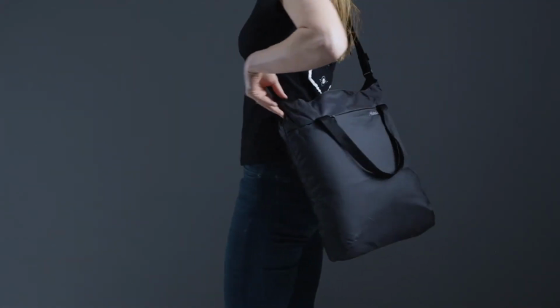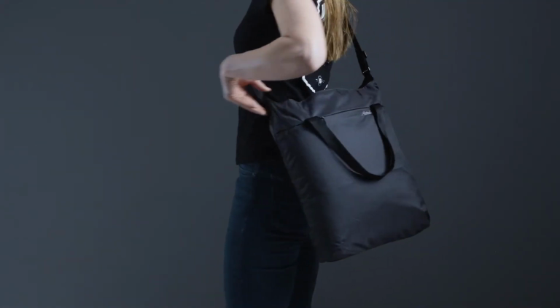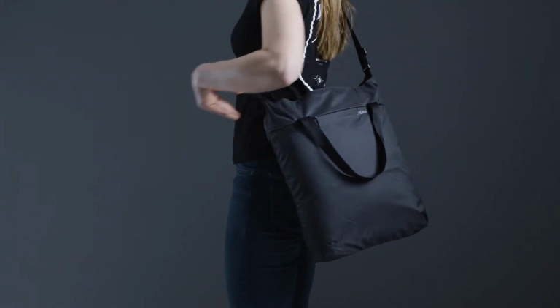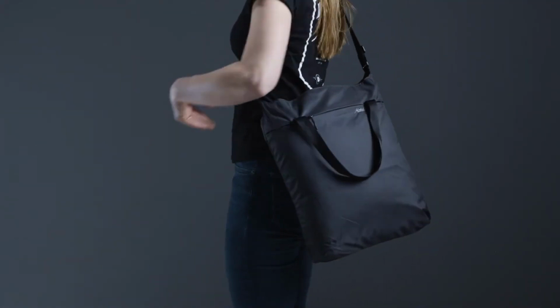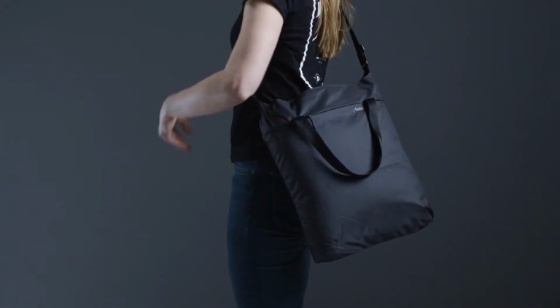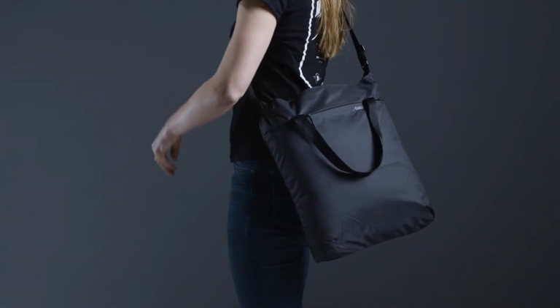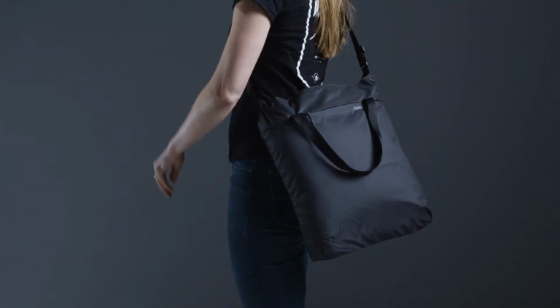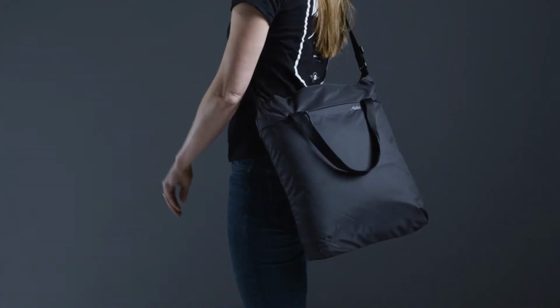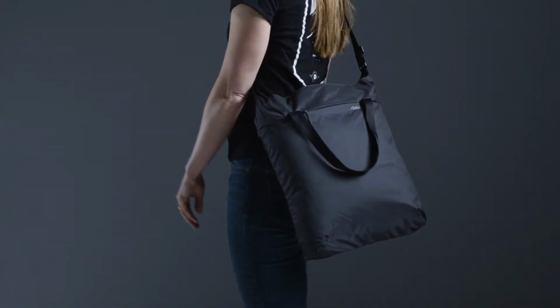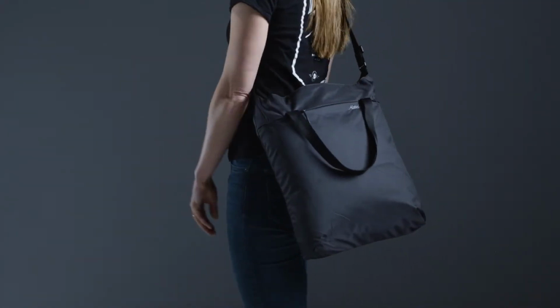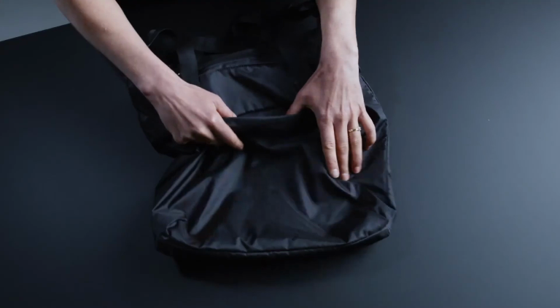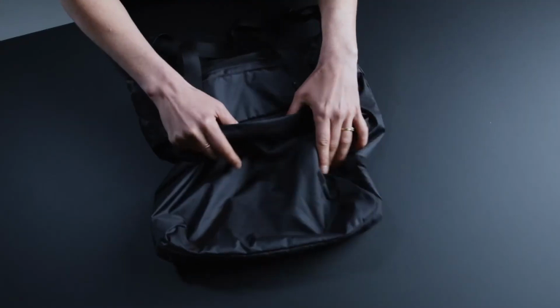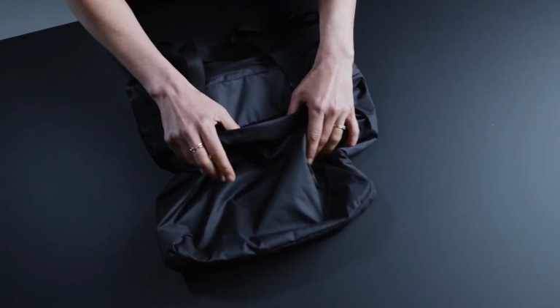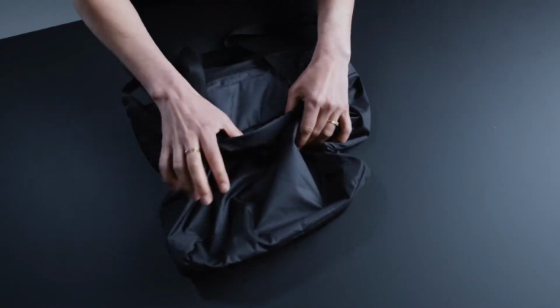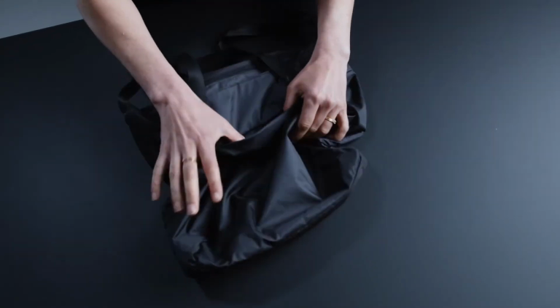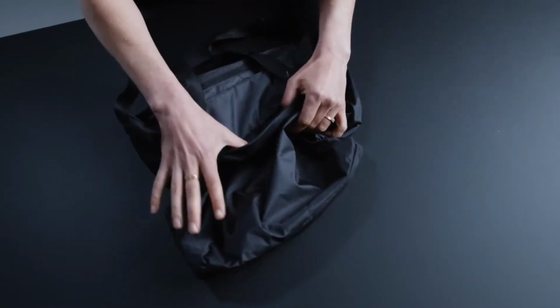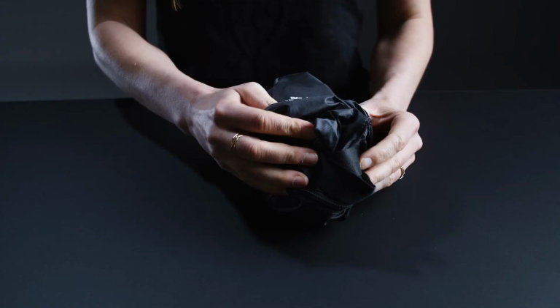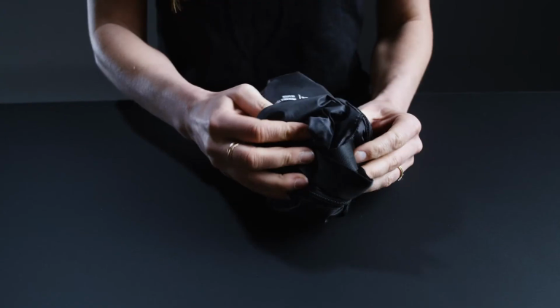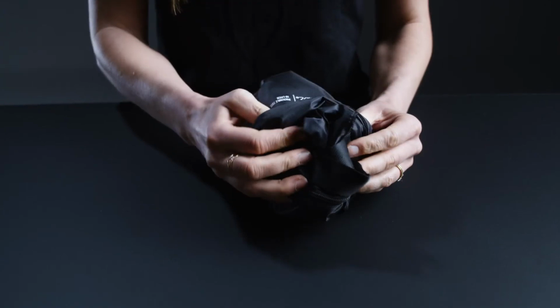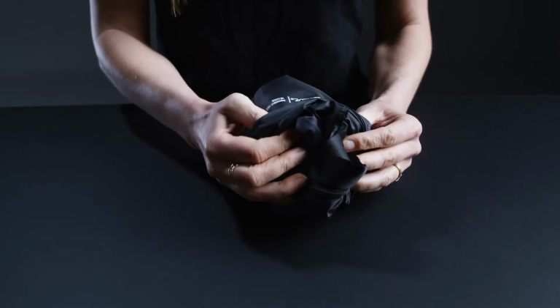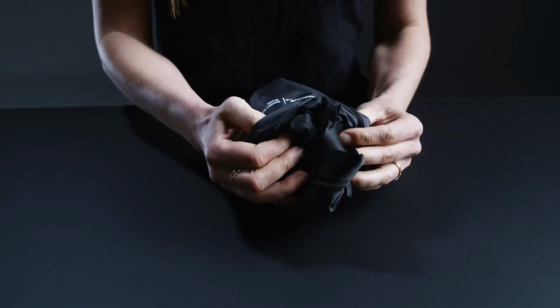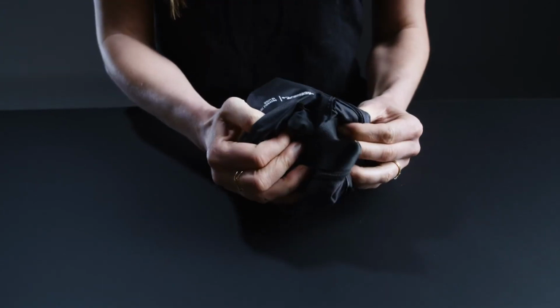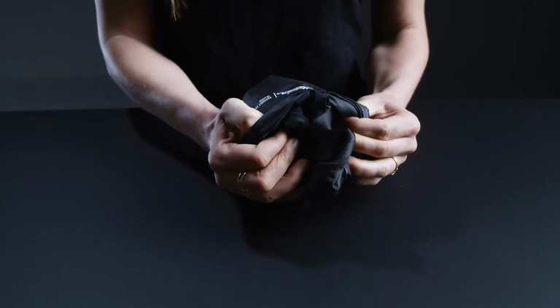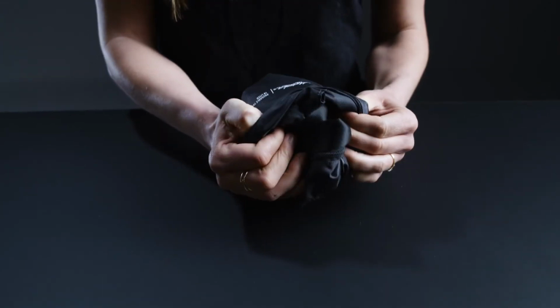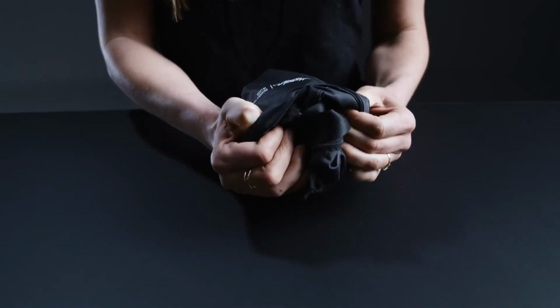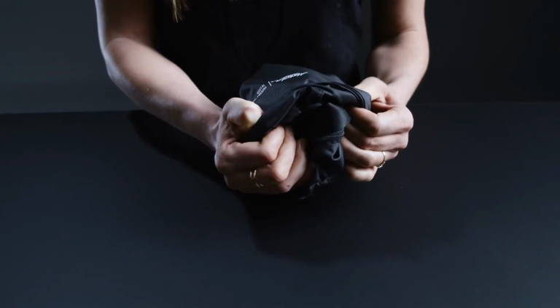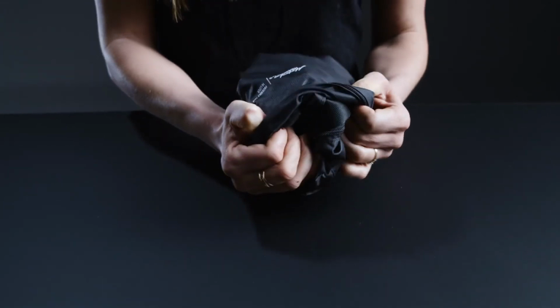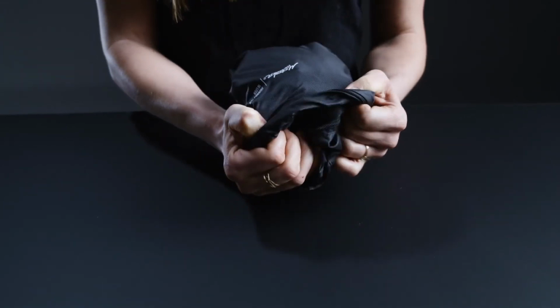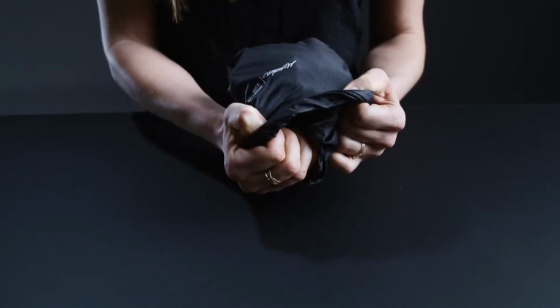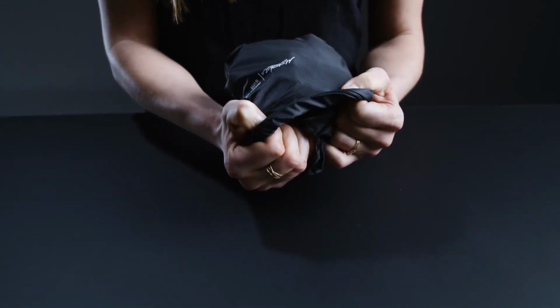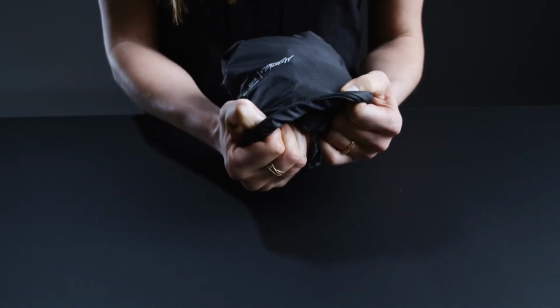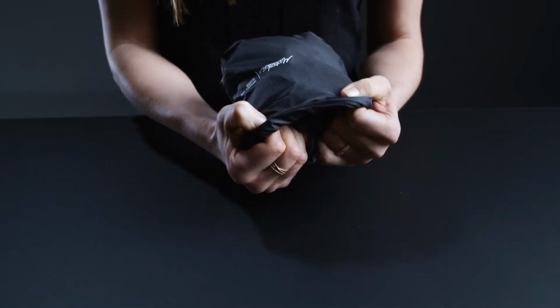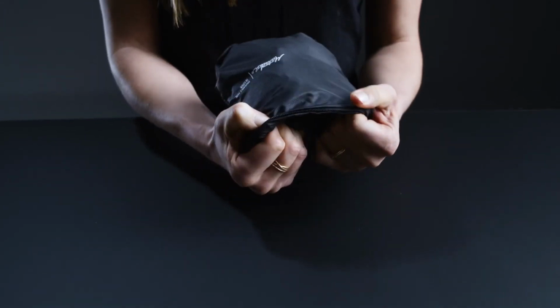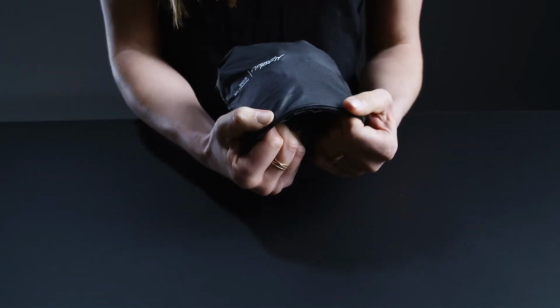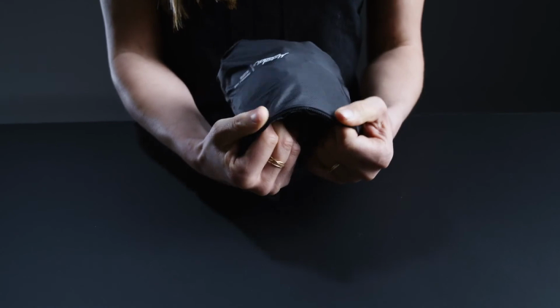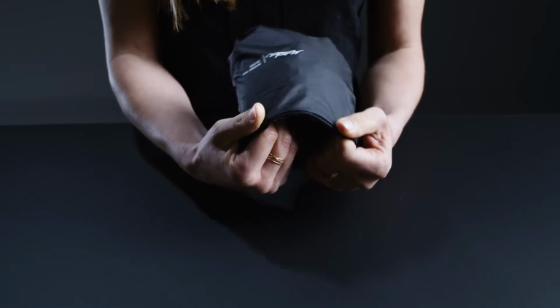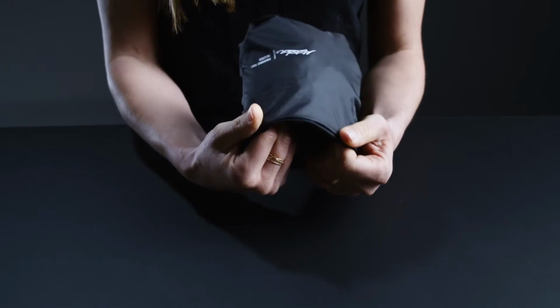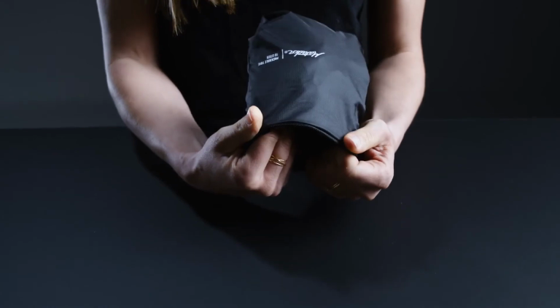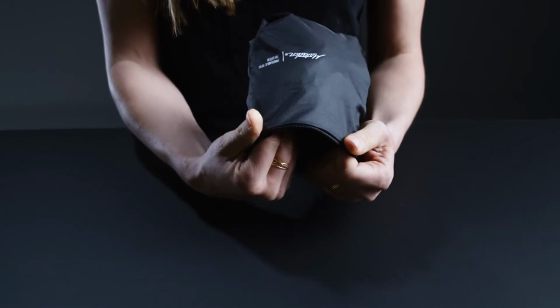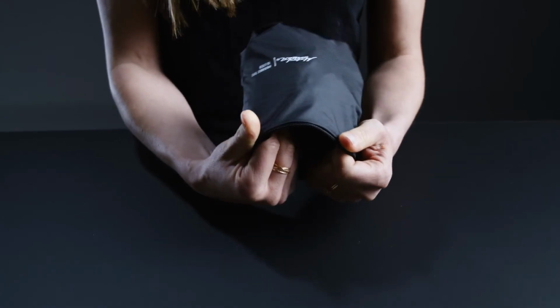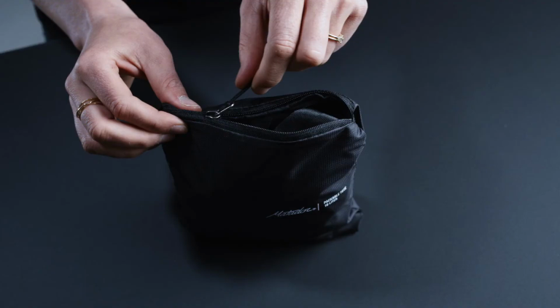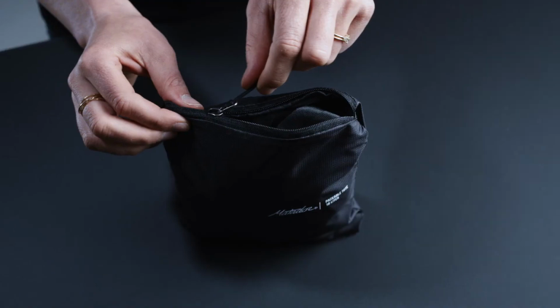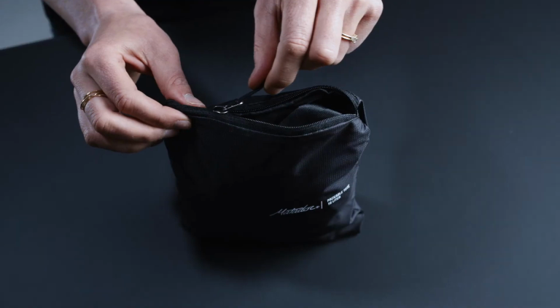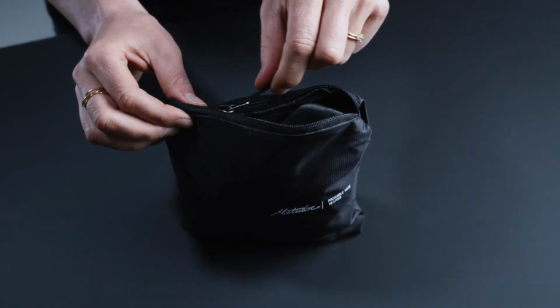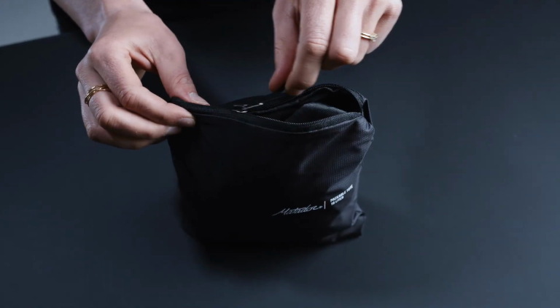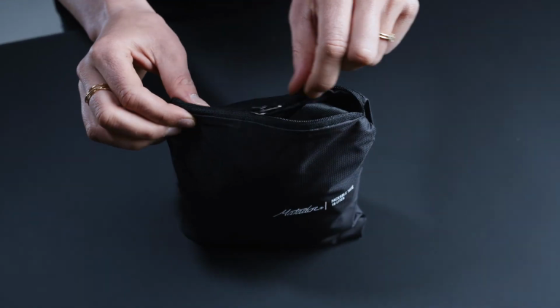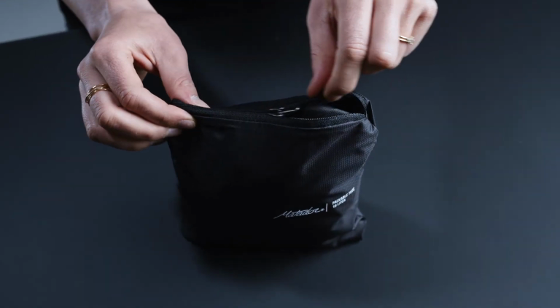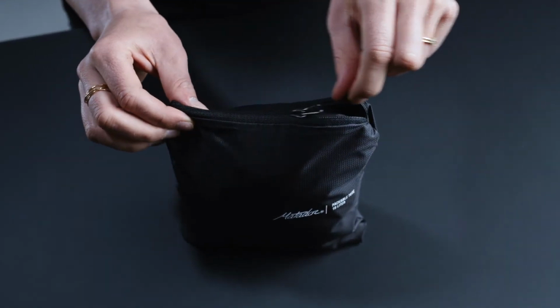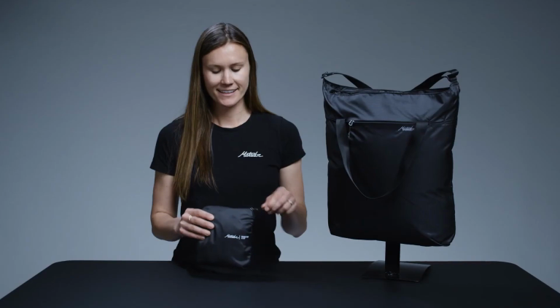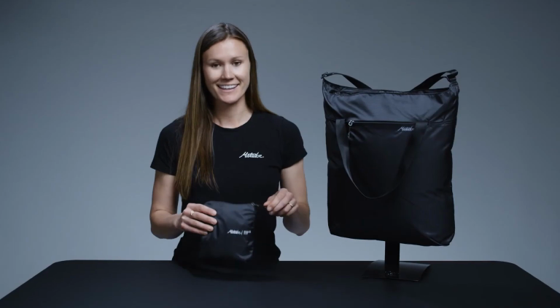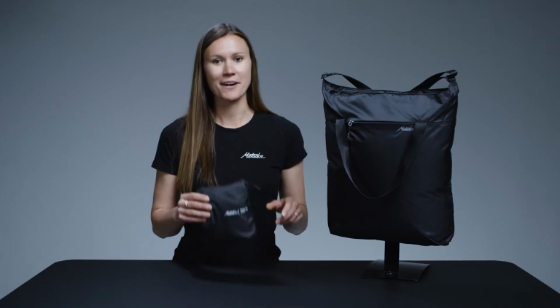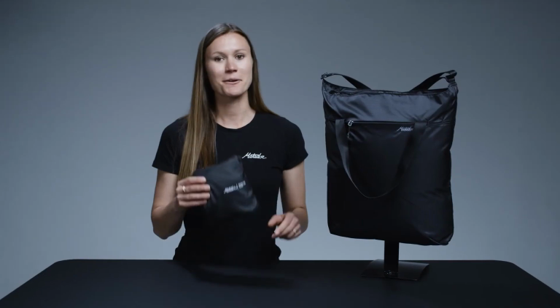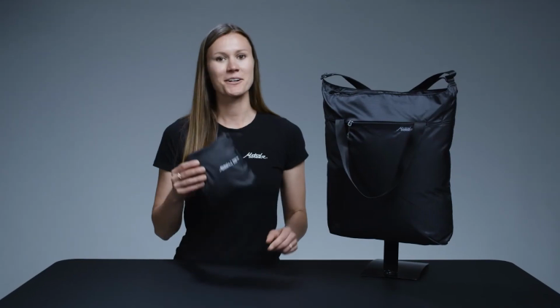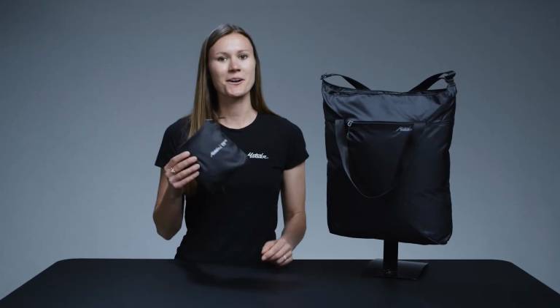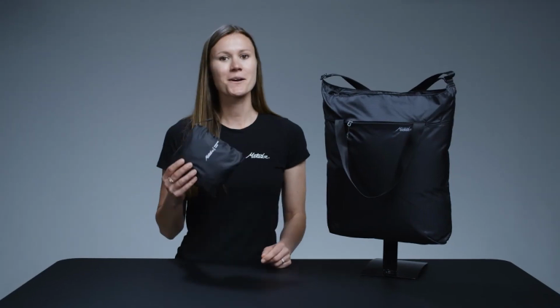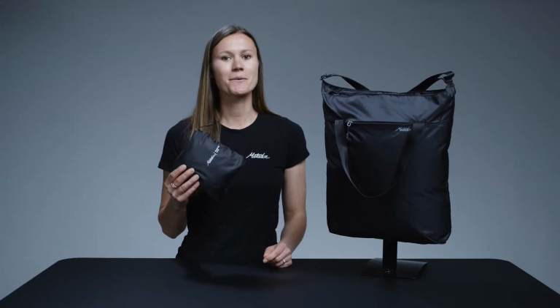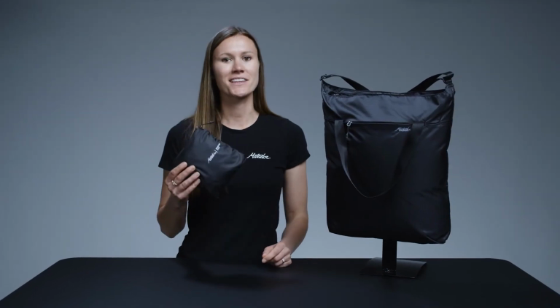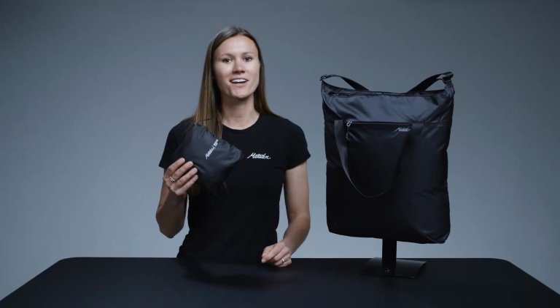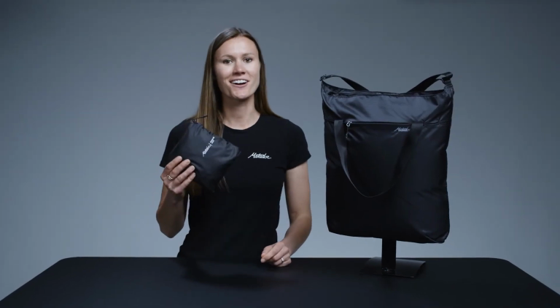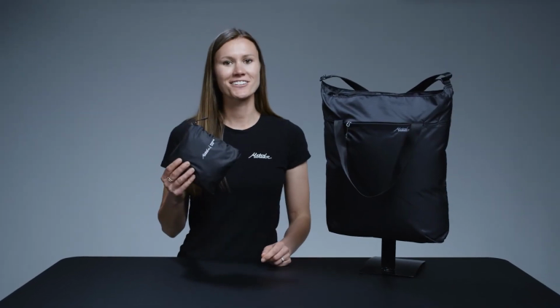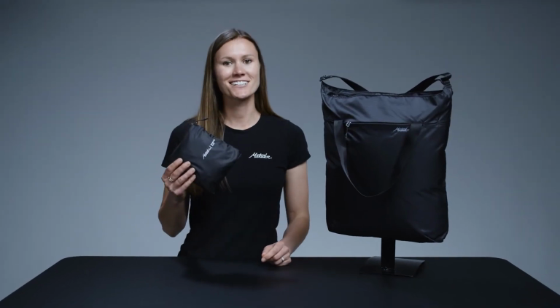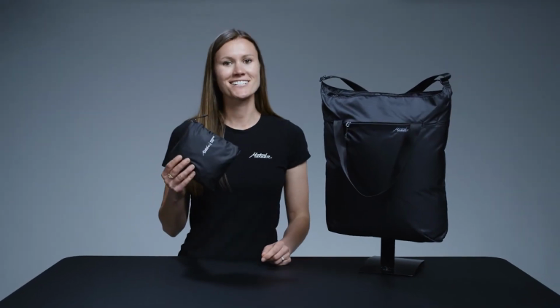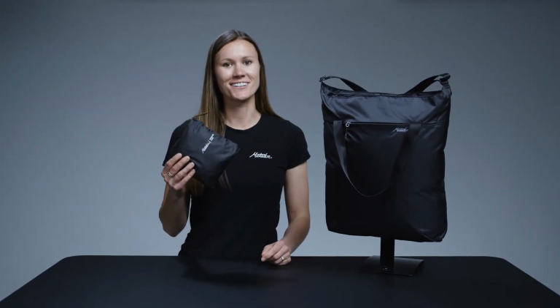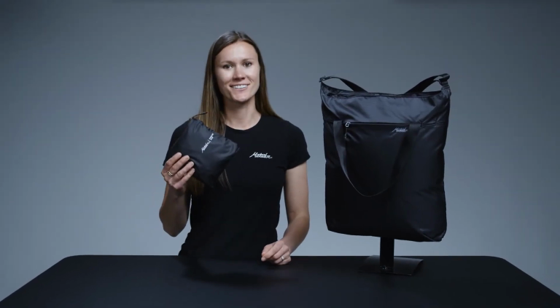When you're done using the tote, simply fold it back into its built-in storage pocket to keep on hand. Get where you're going with the On Grid Tote.